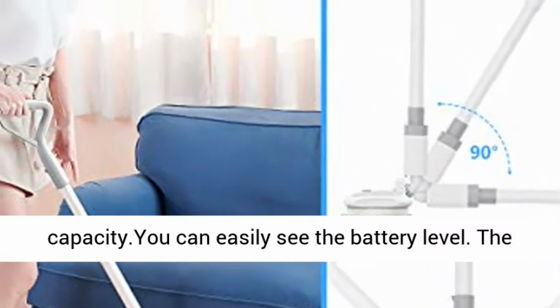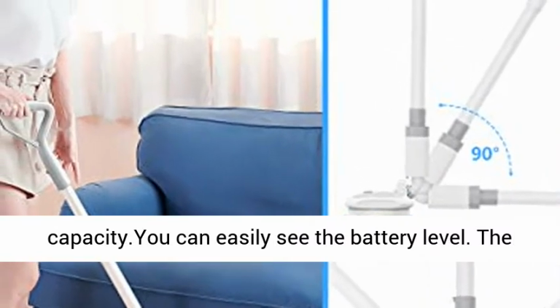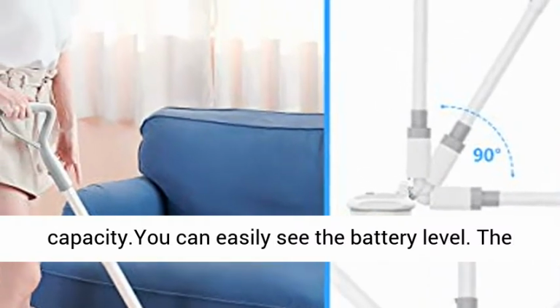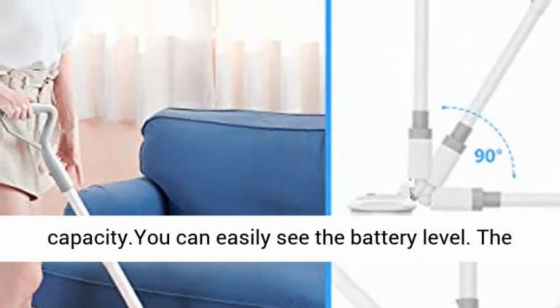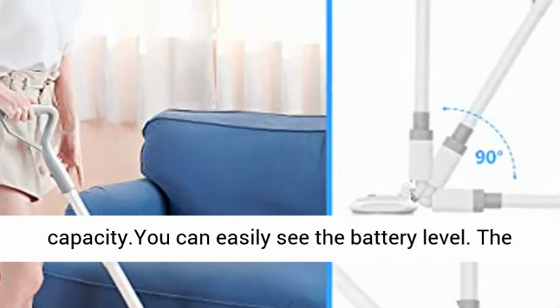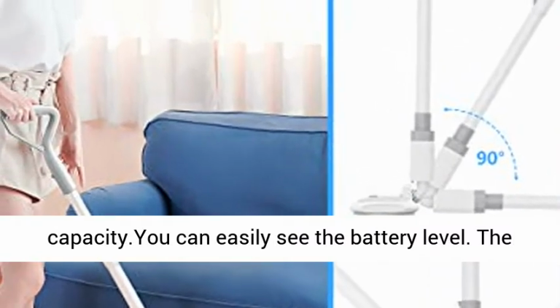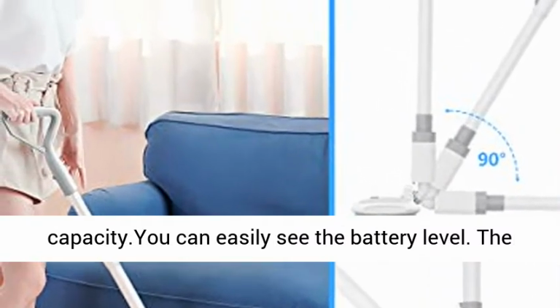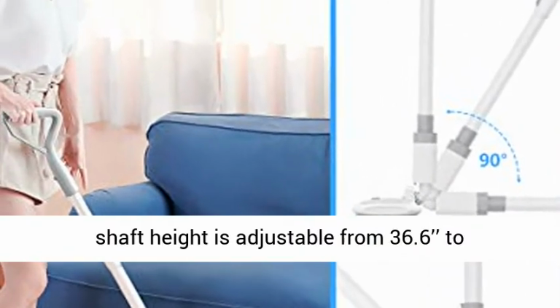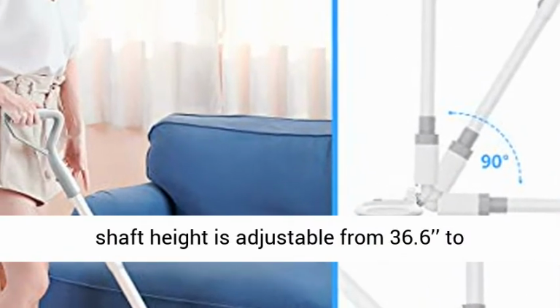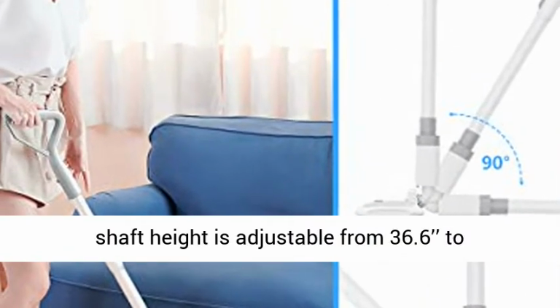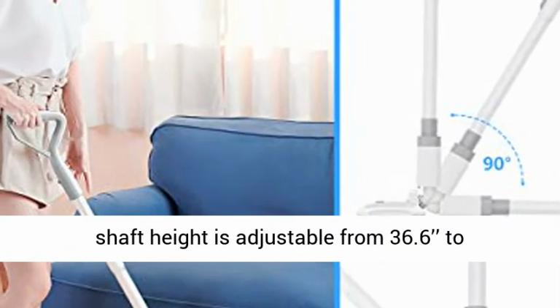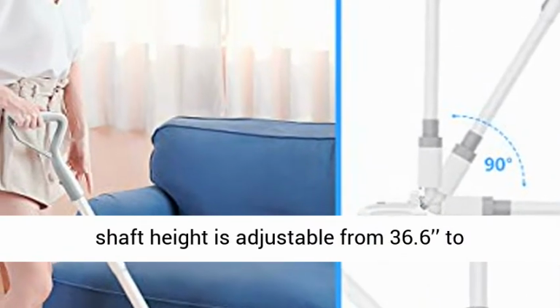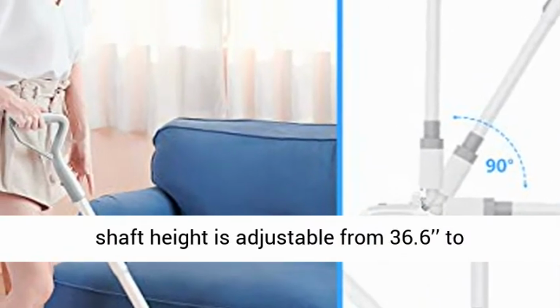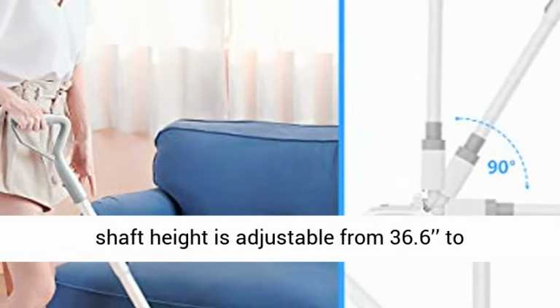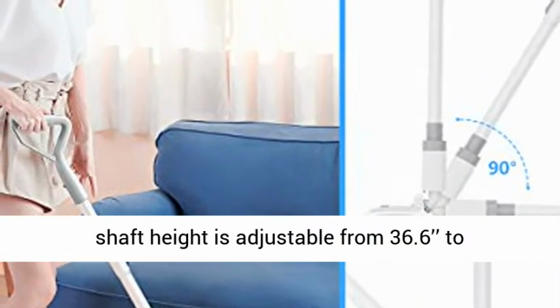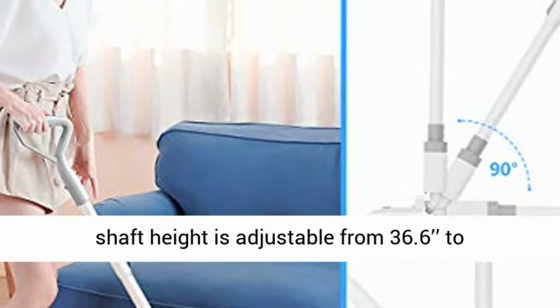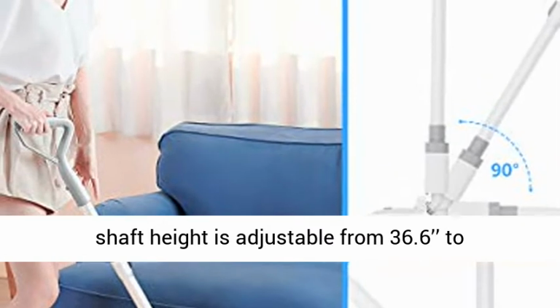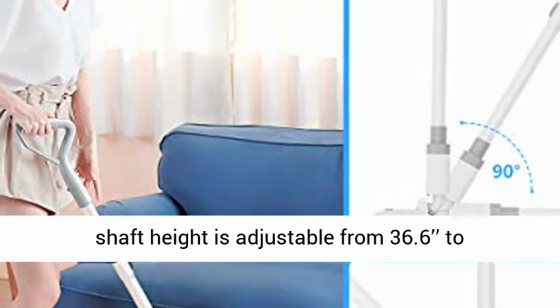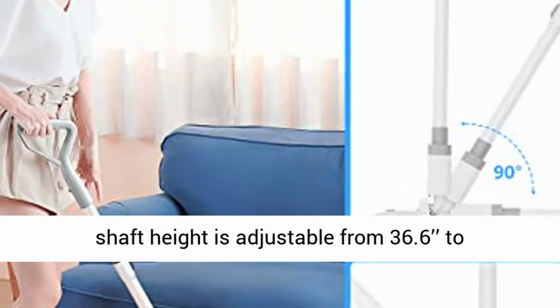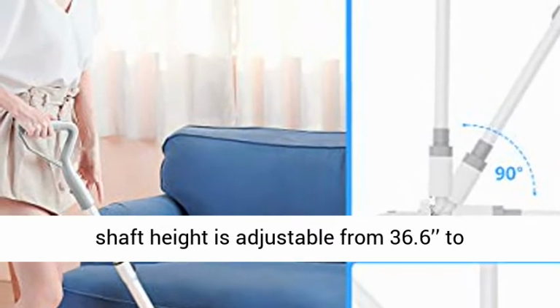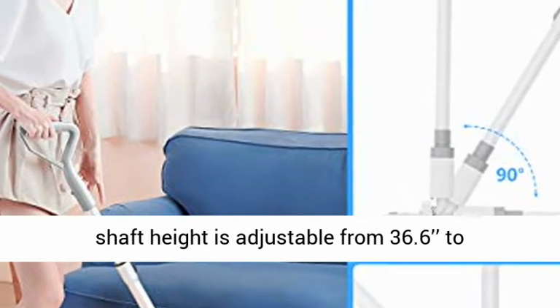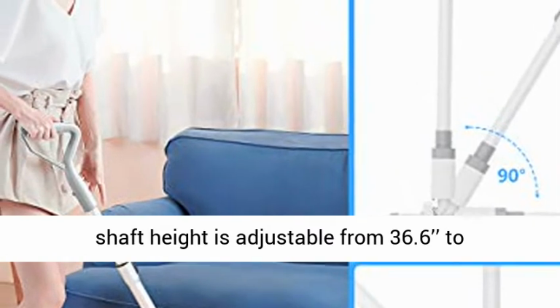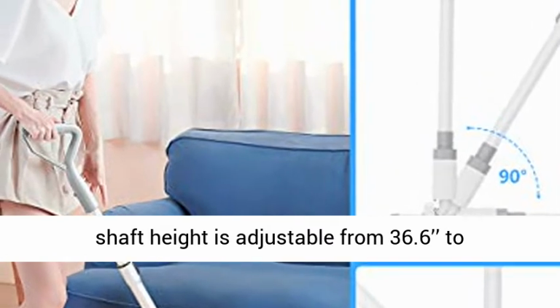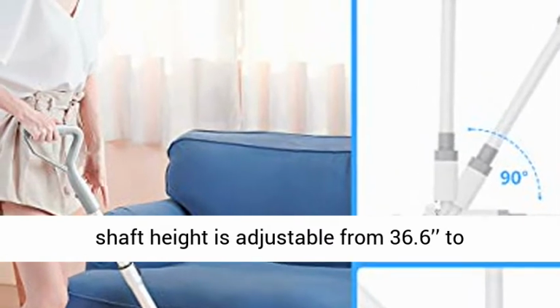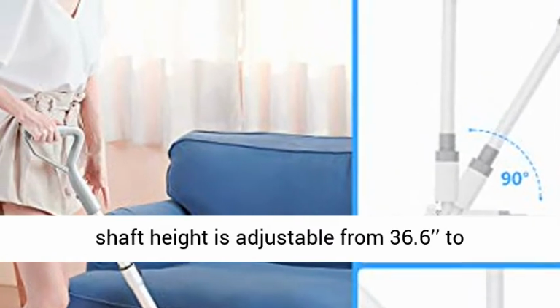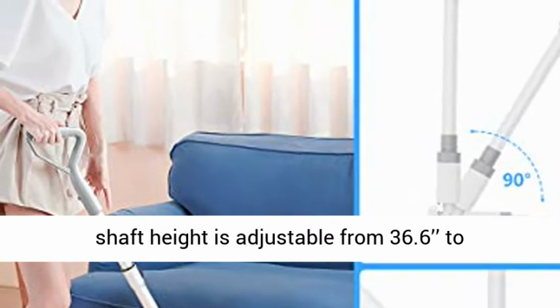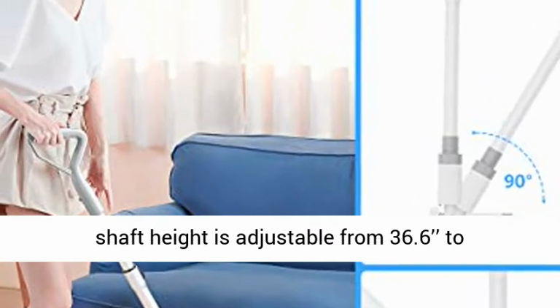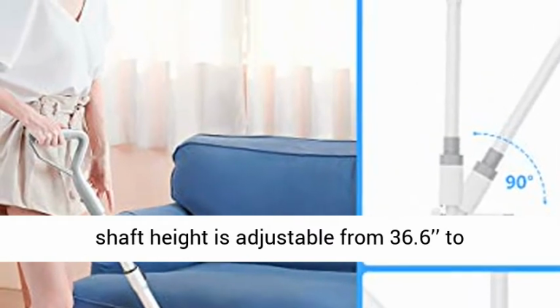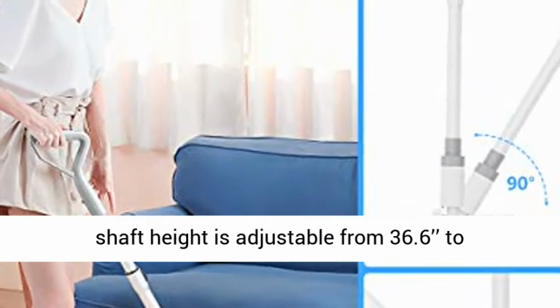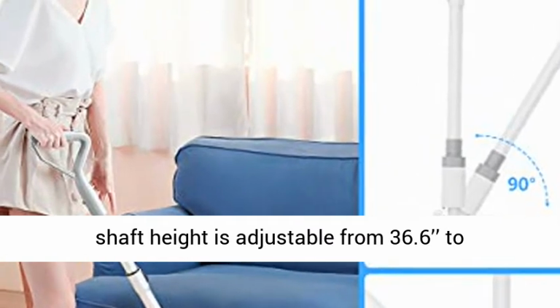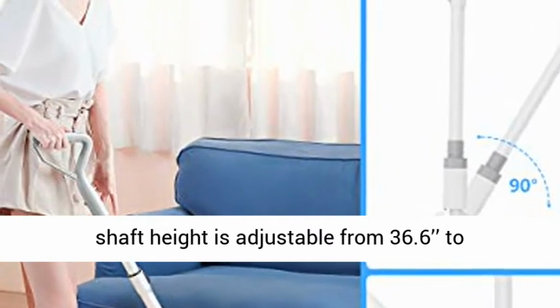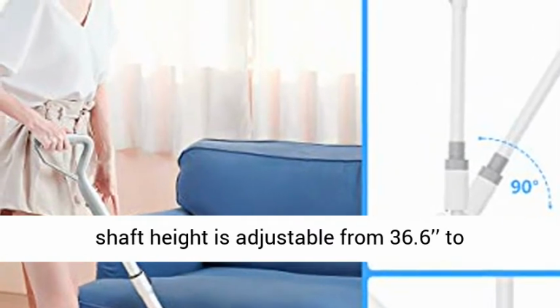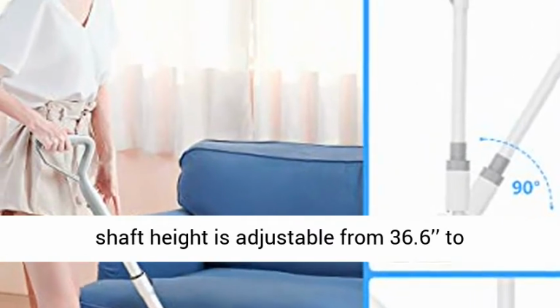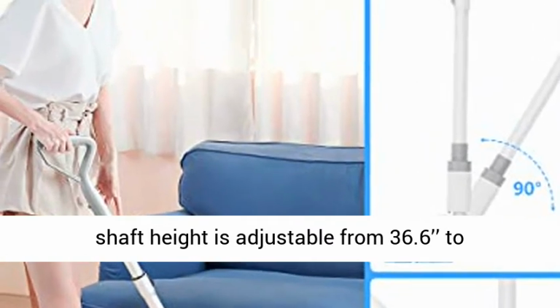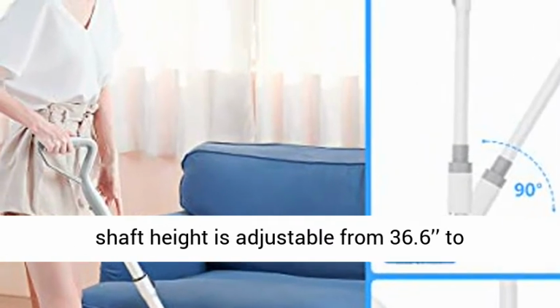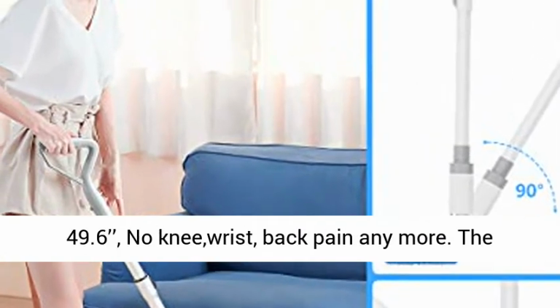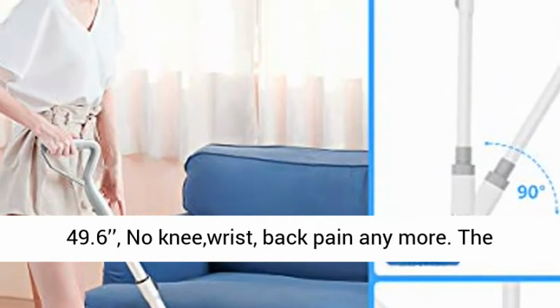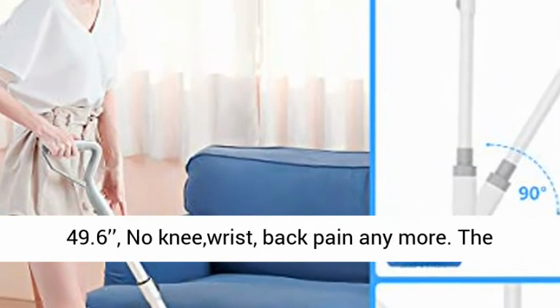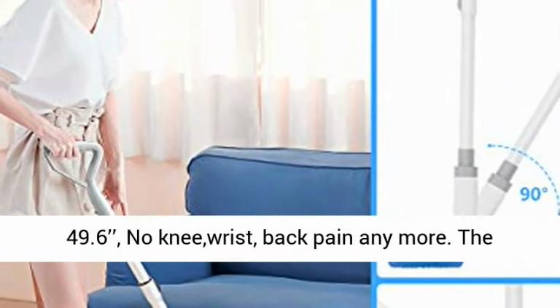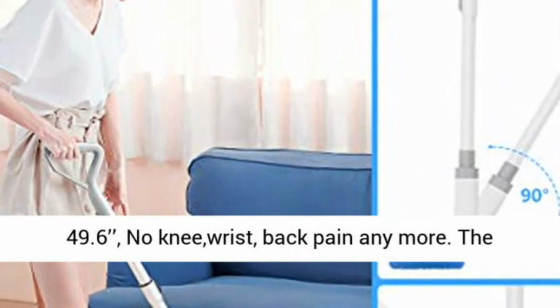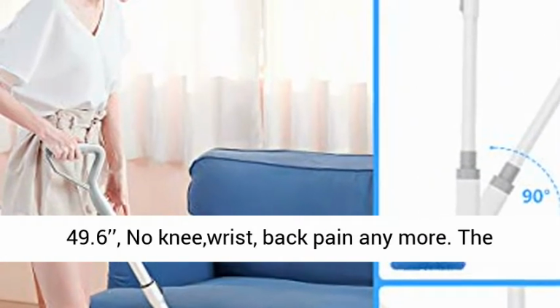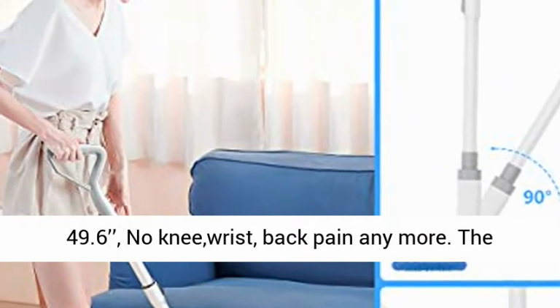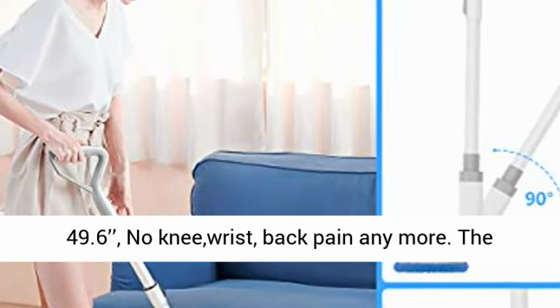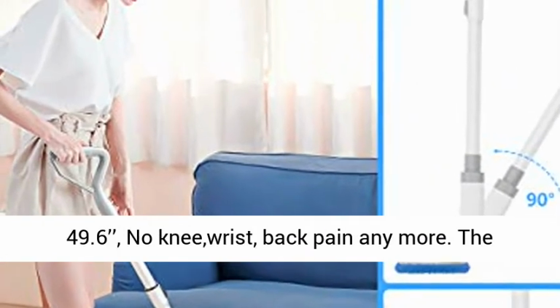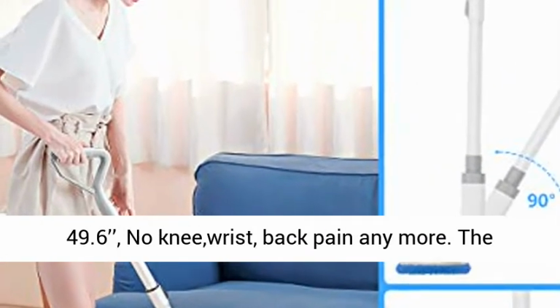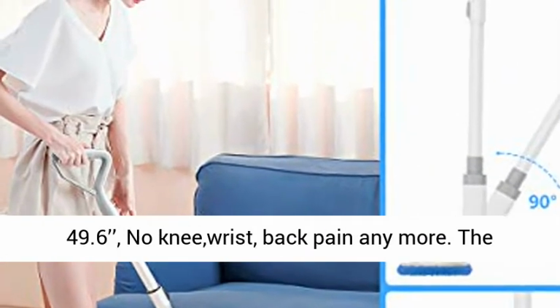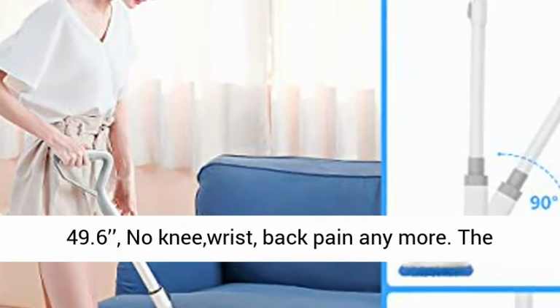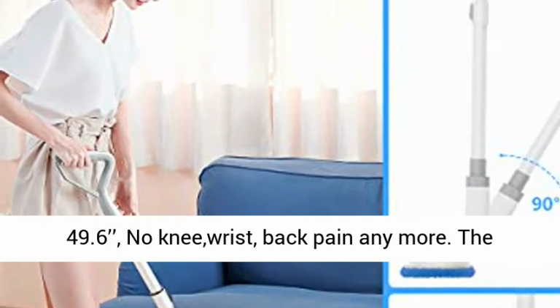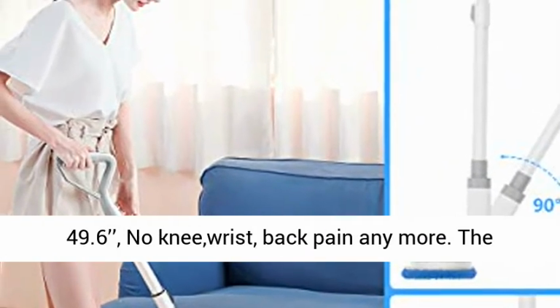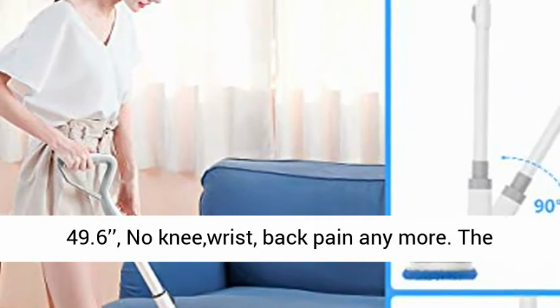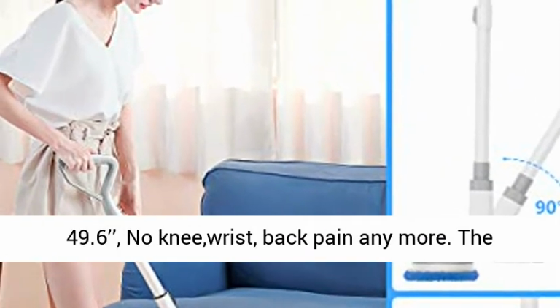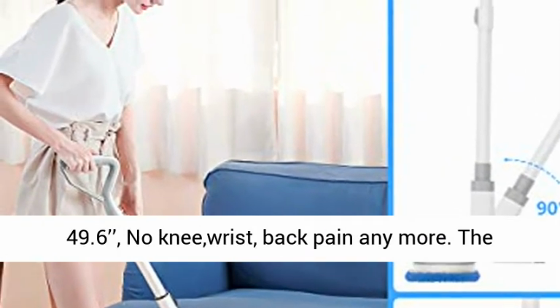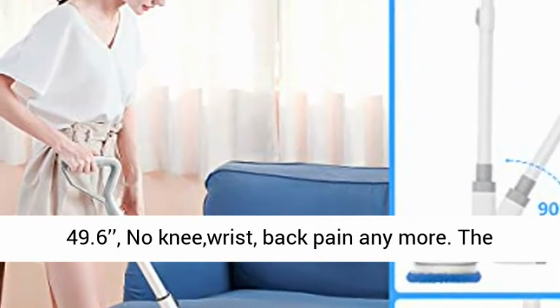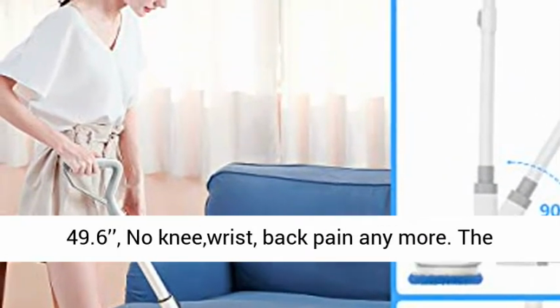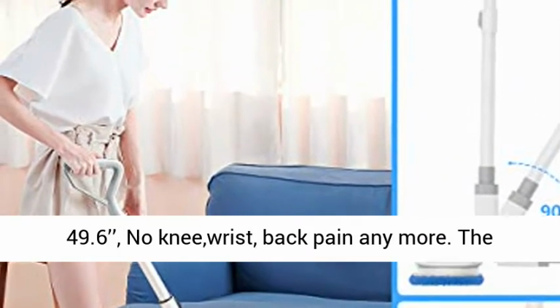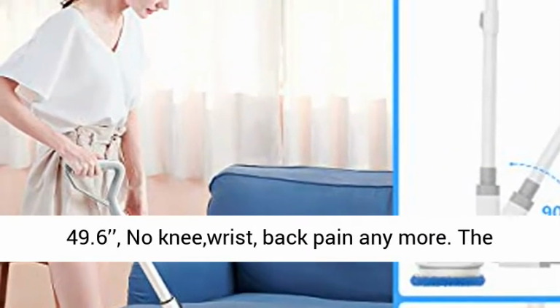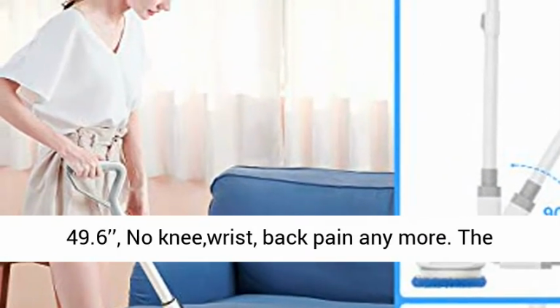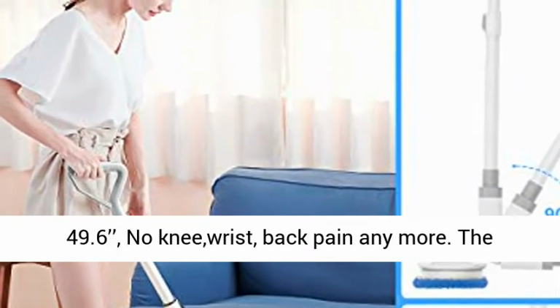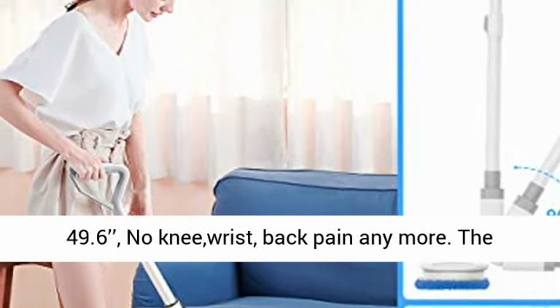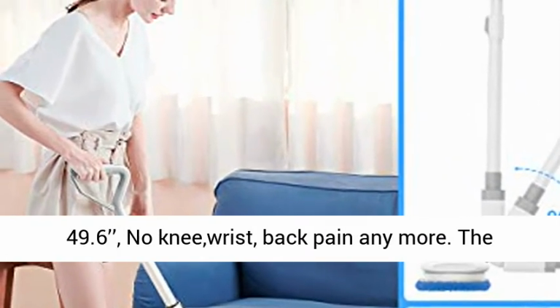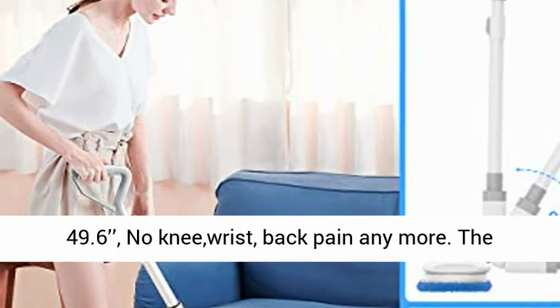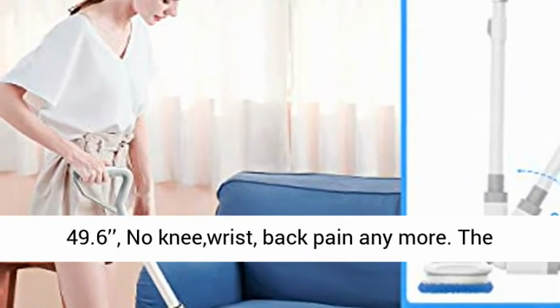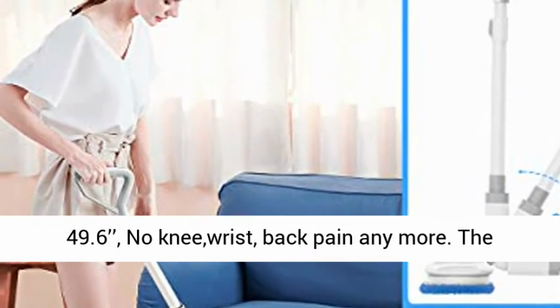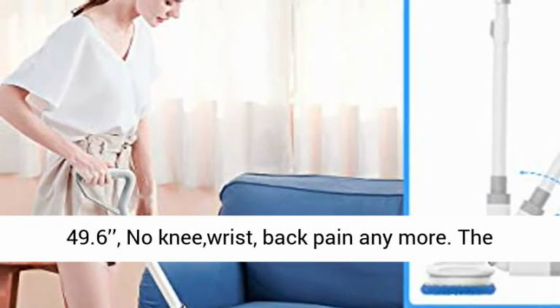The shaft height is adjustable from 36.6 to 49.6 inches — no knee, wrist, or back pain anymore.